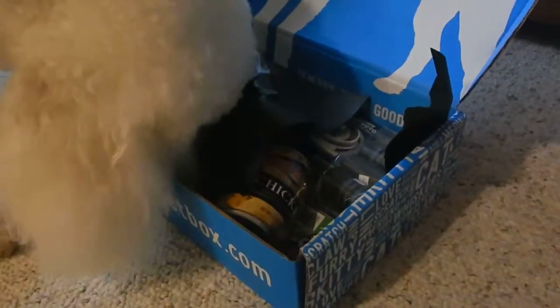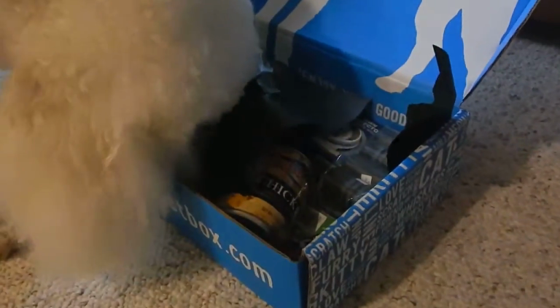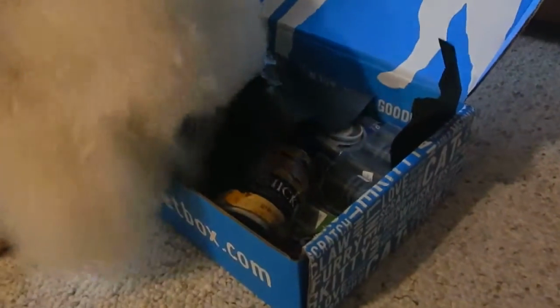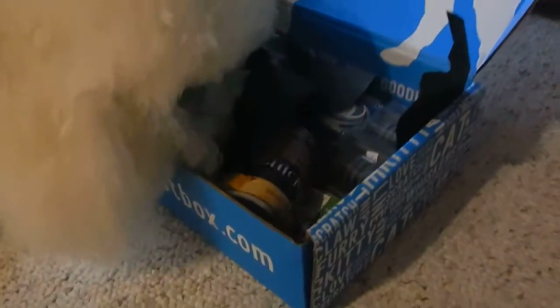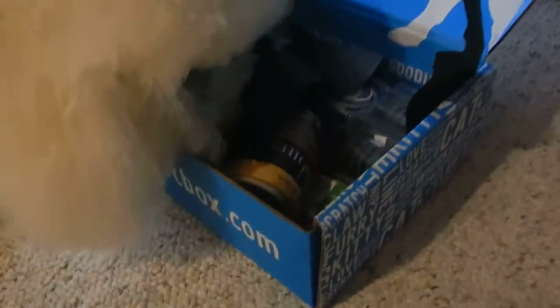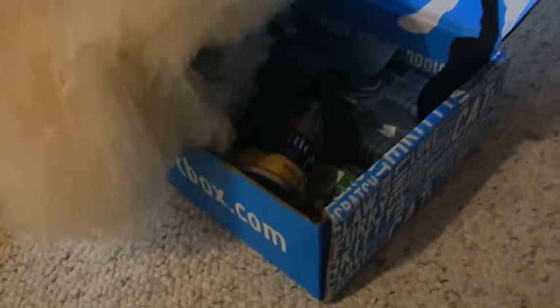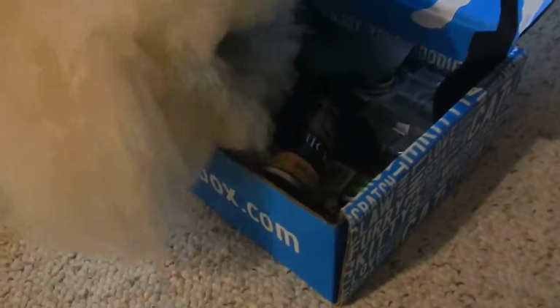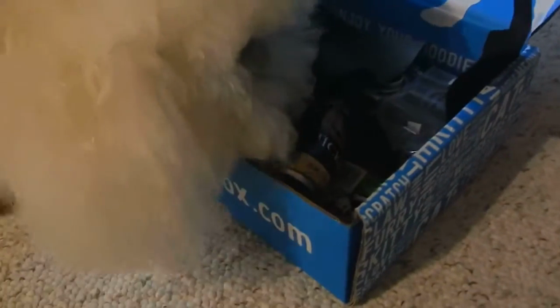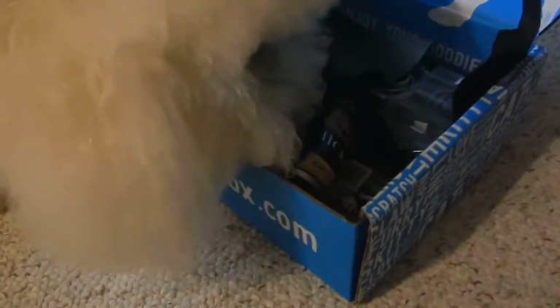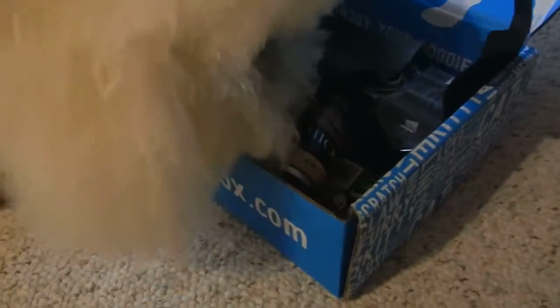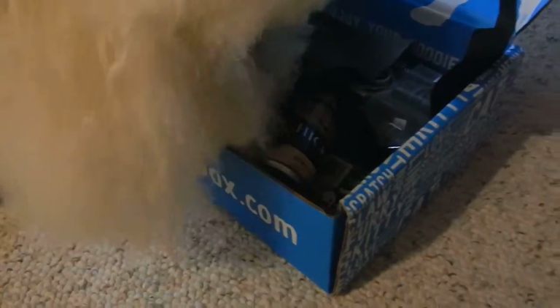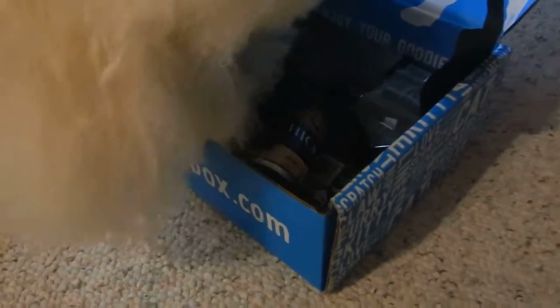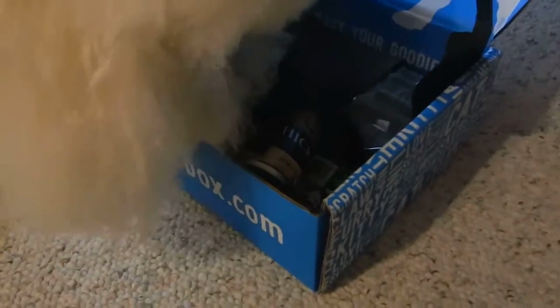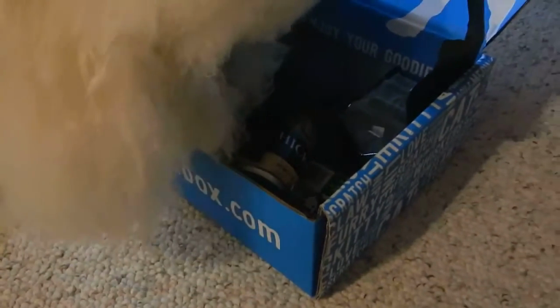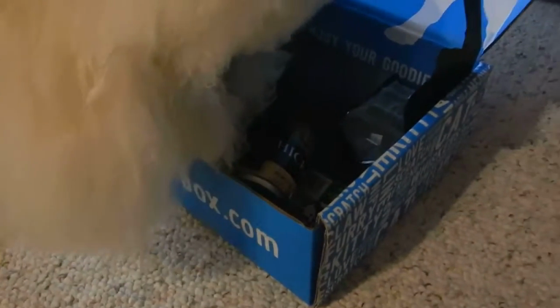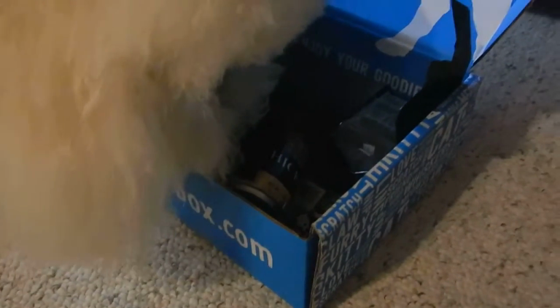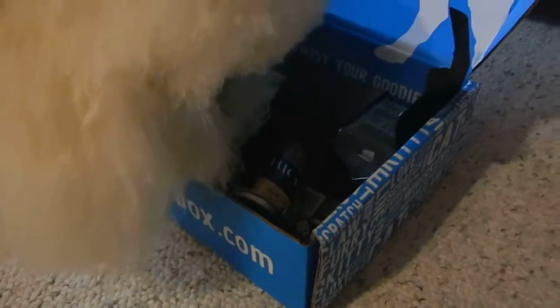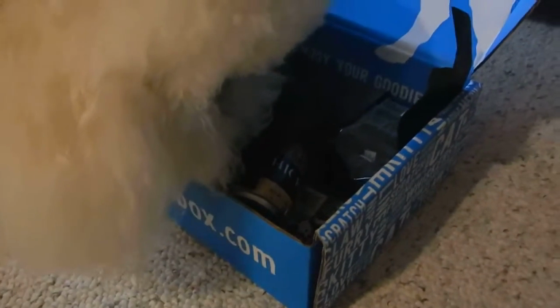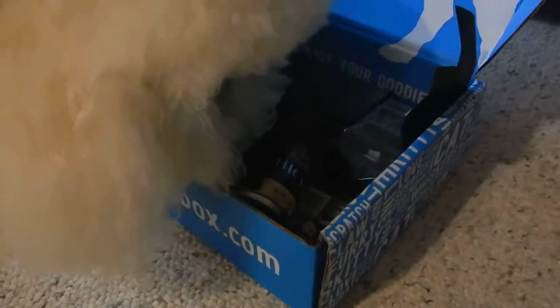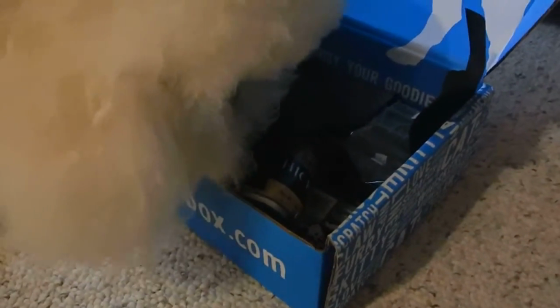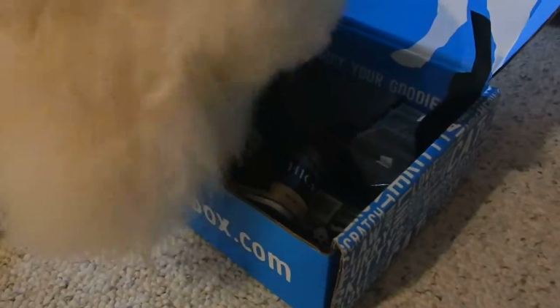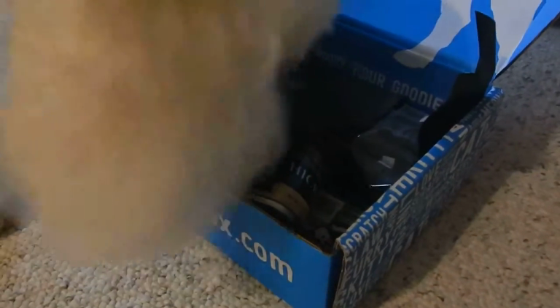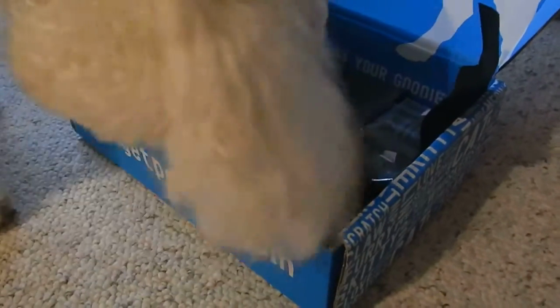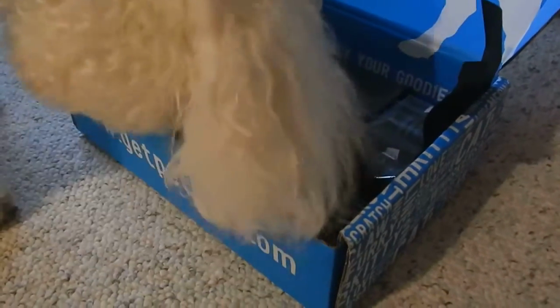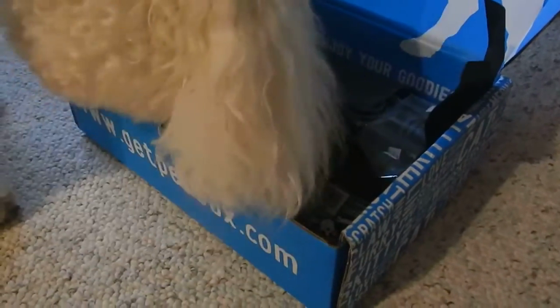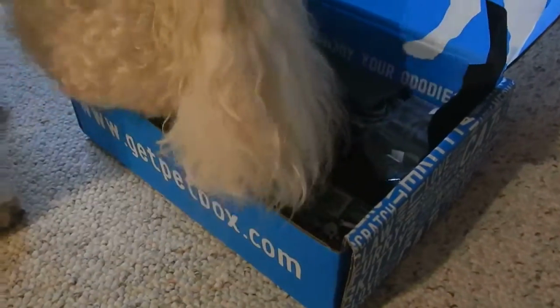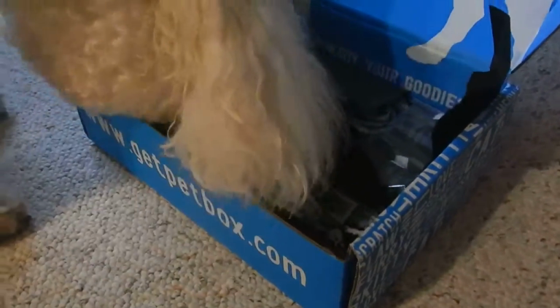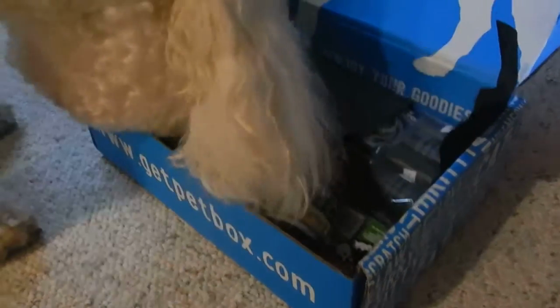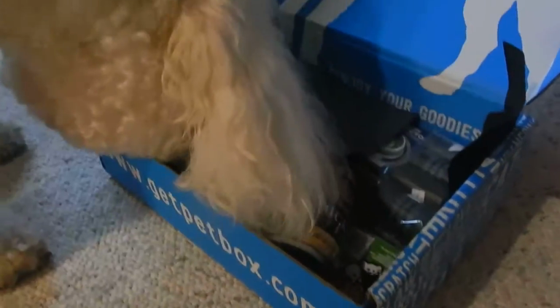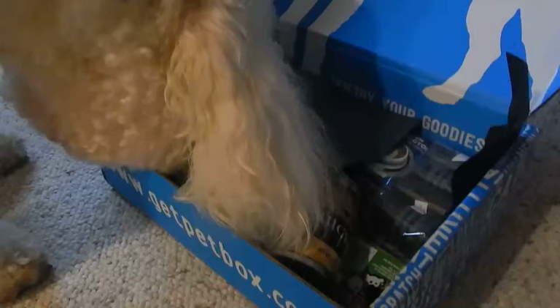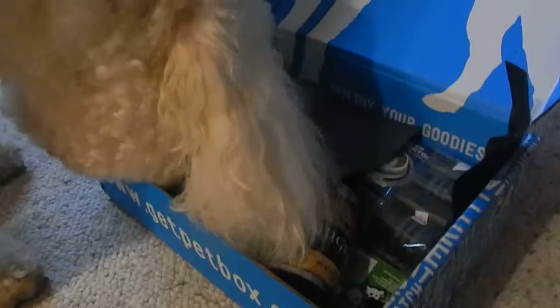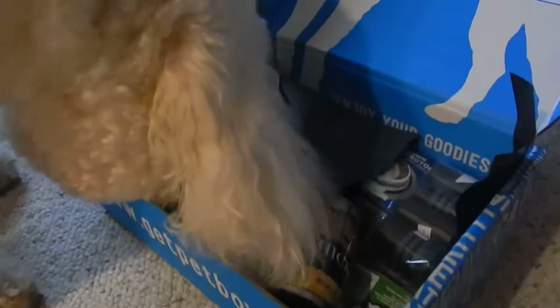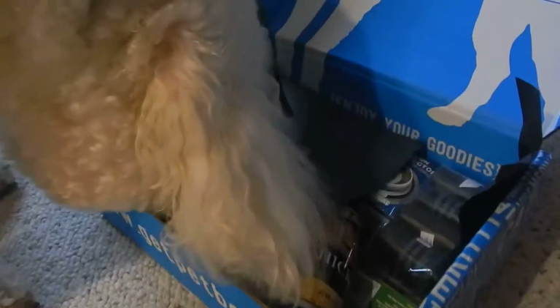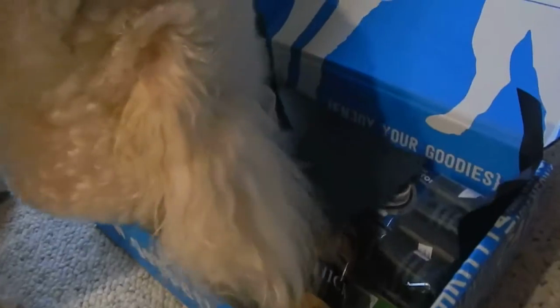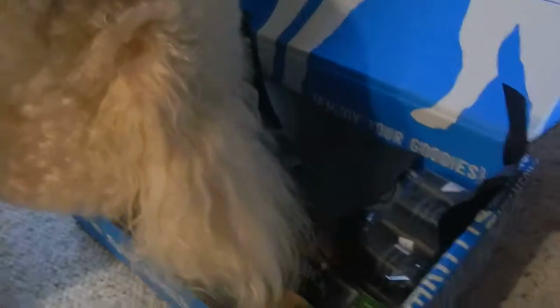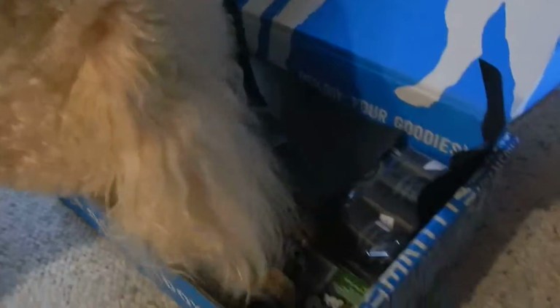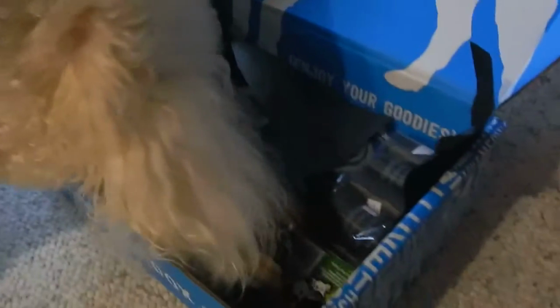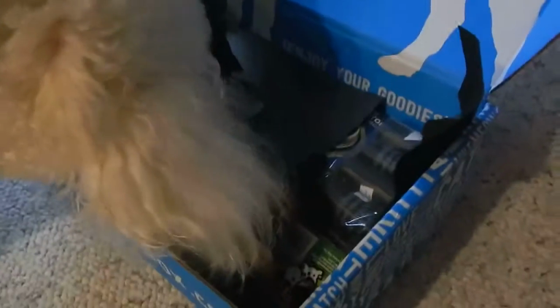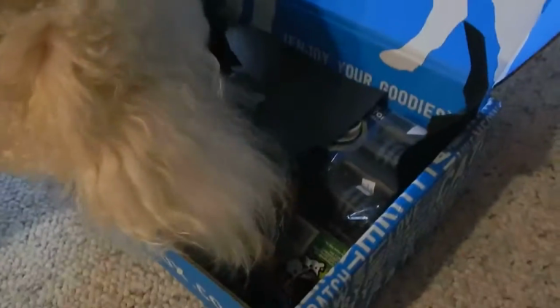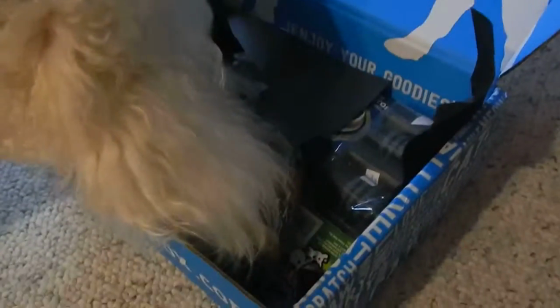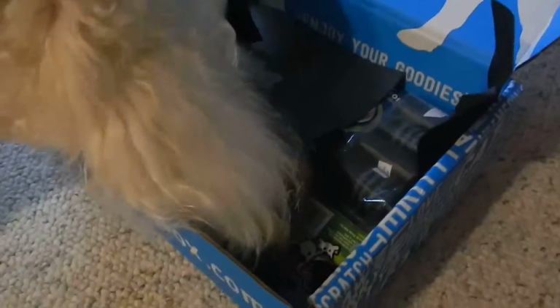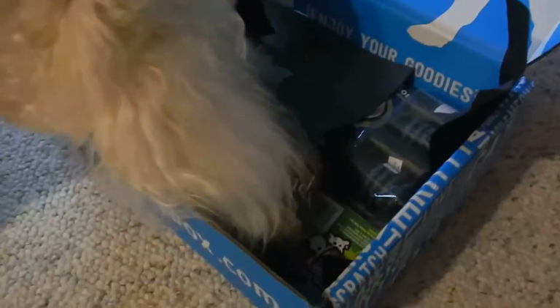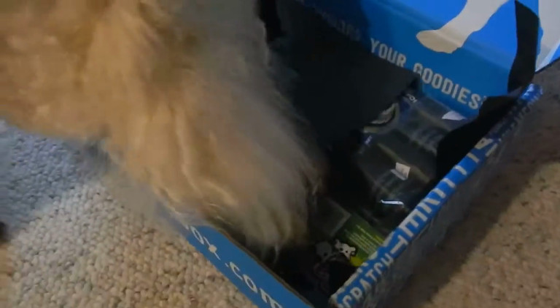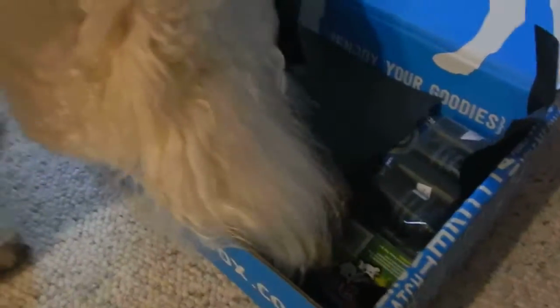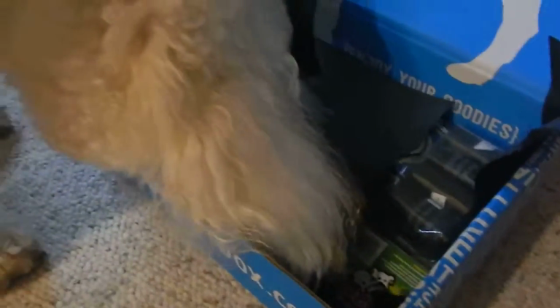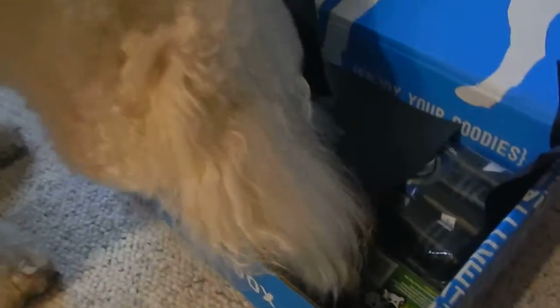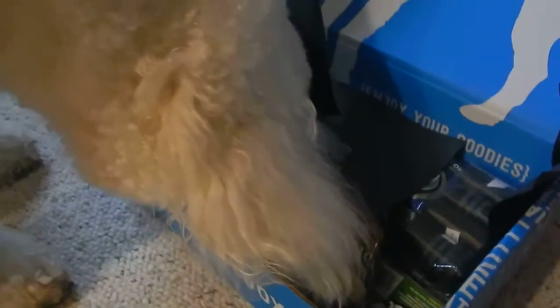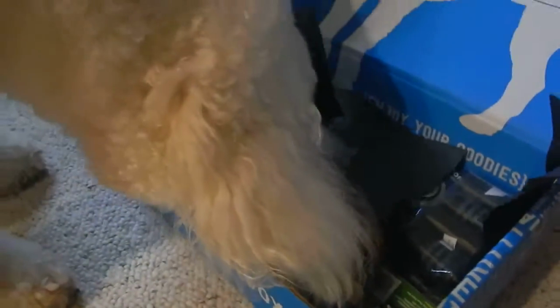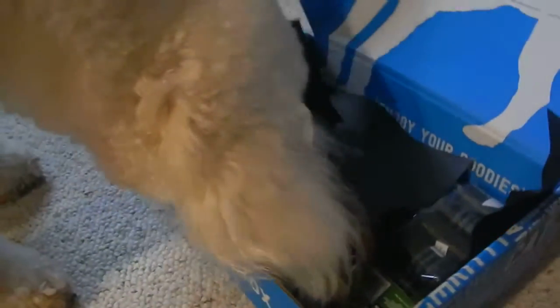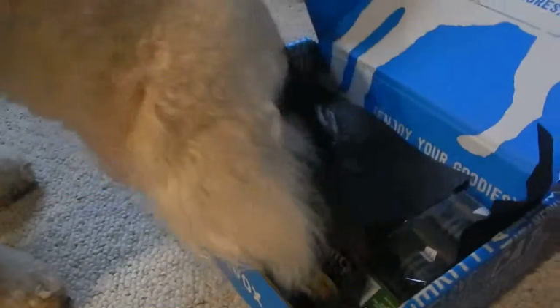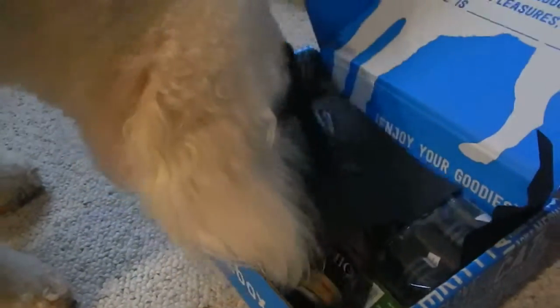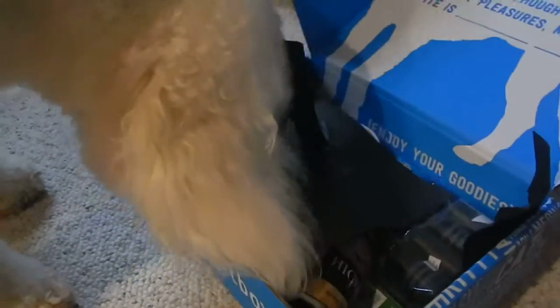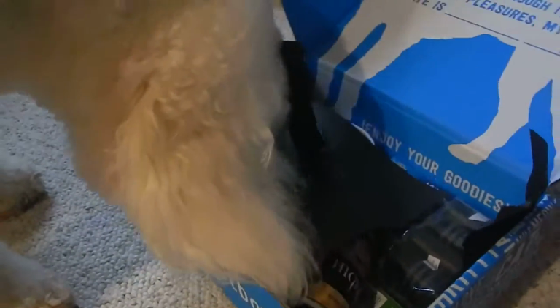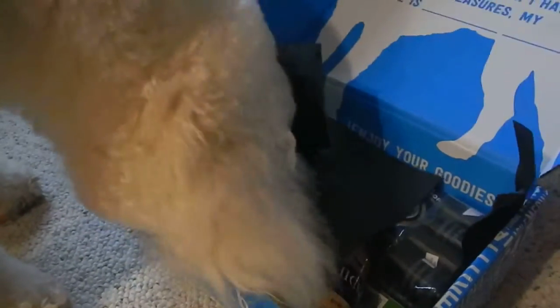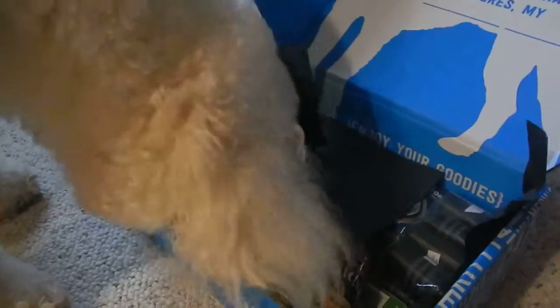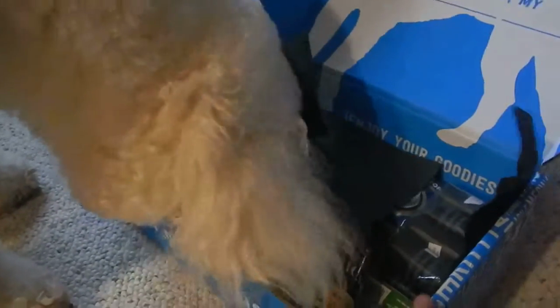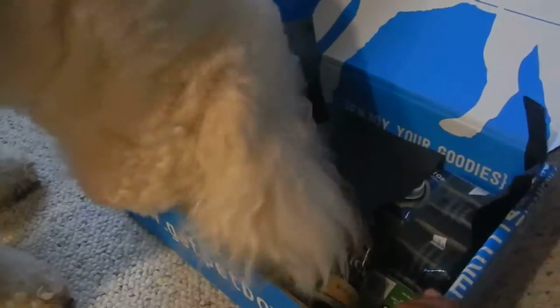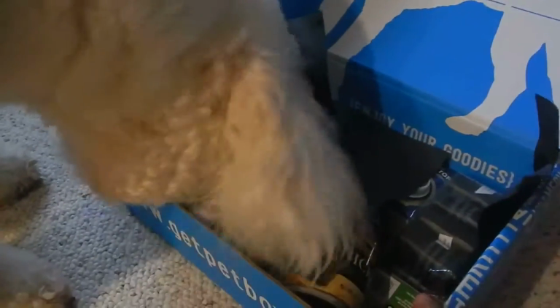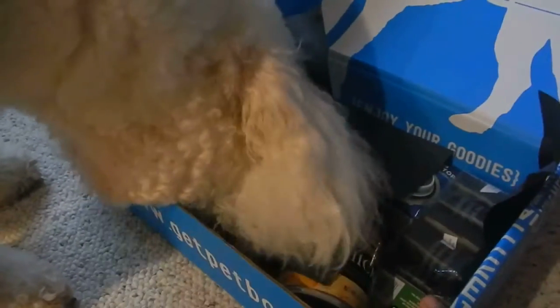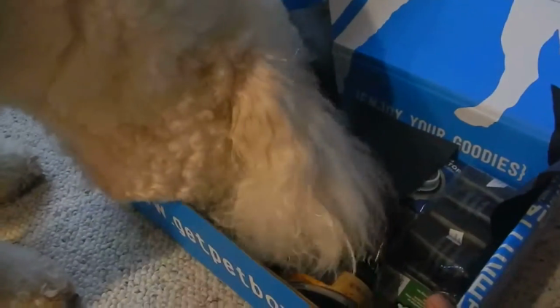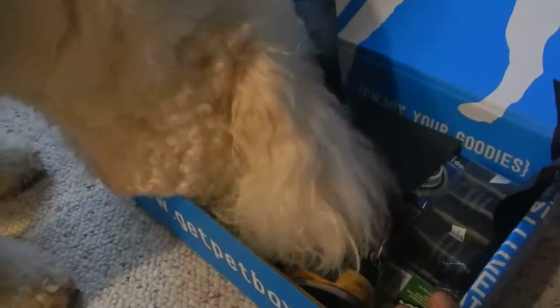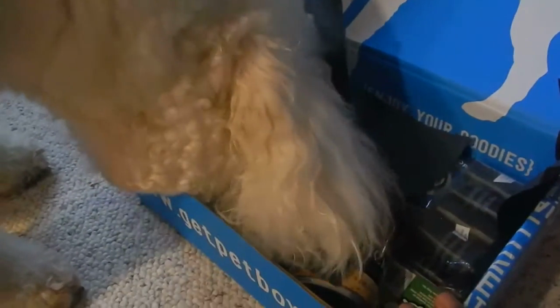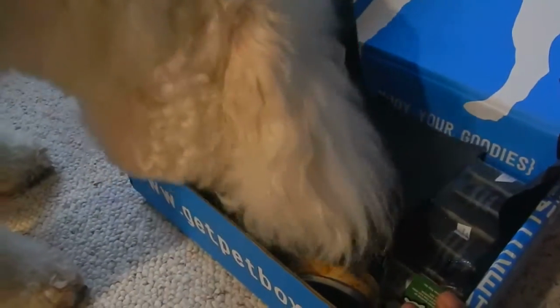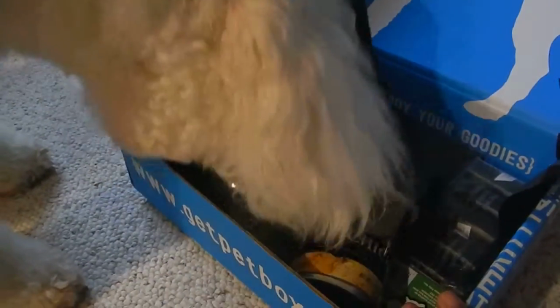It looks like it's got a lot of stuff in it for Halloween. Do we see orange stuff? What you got?